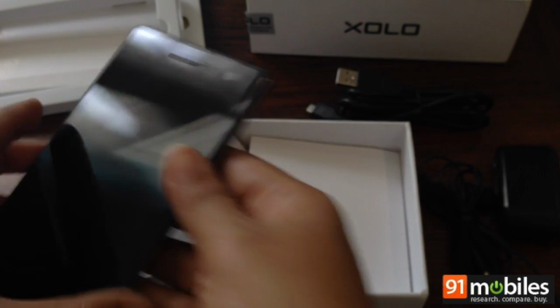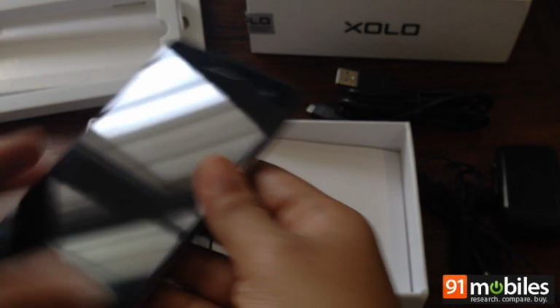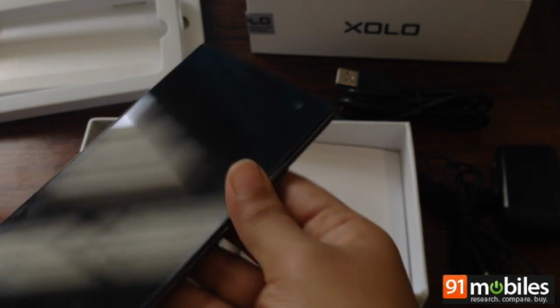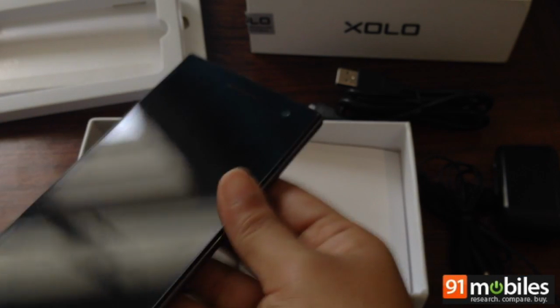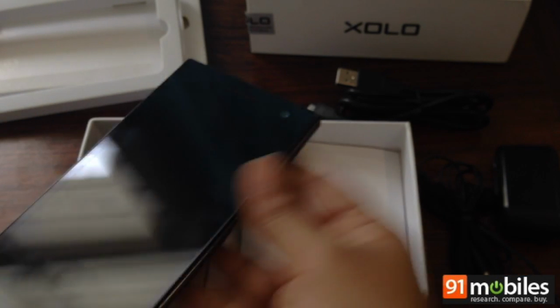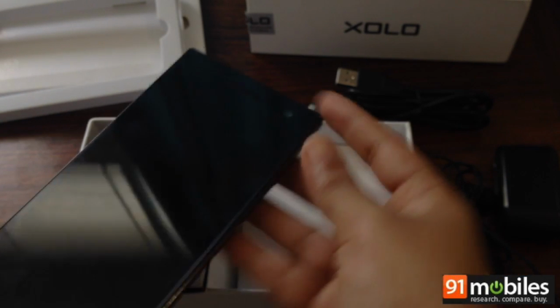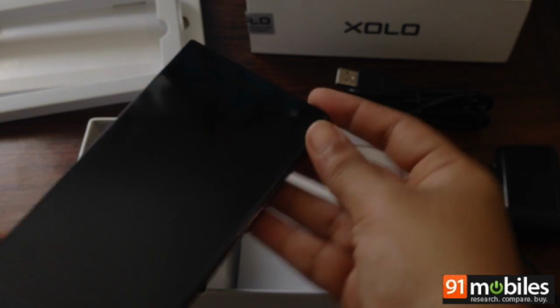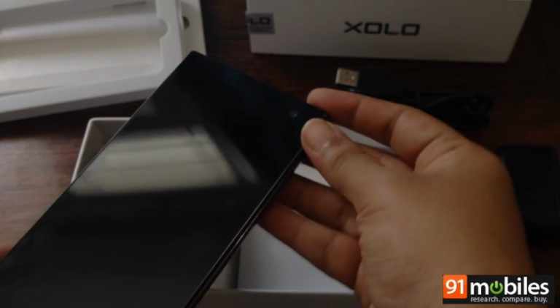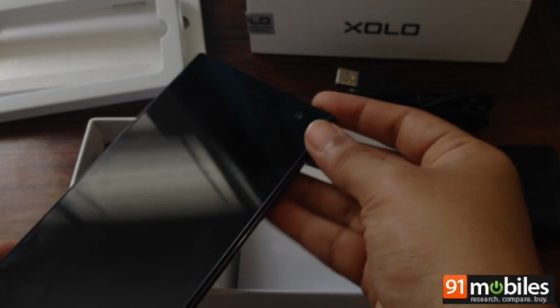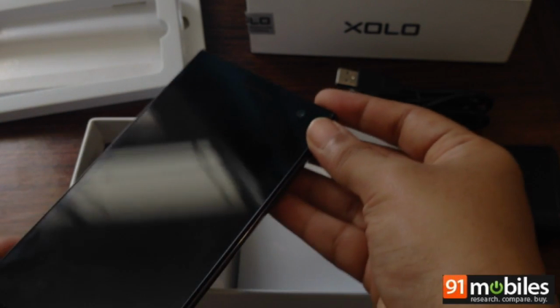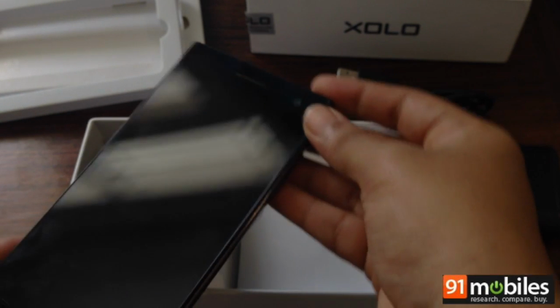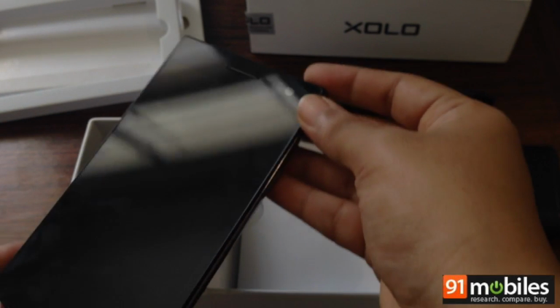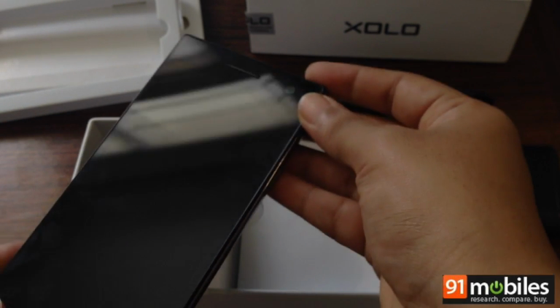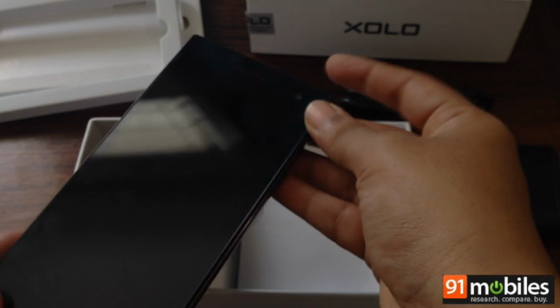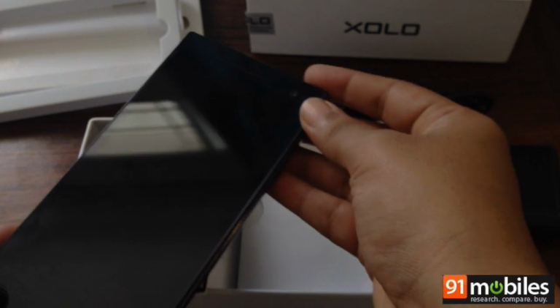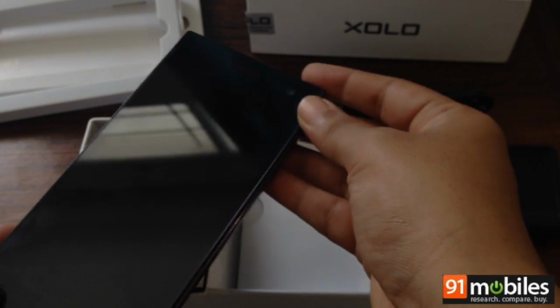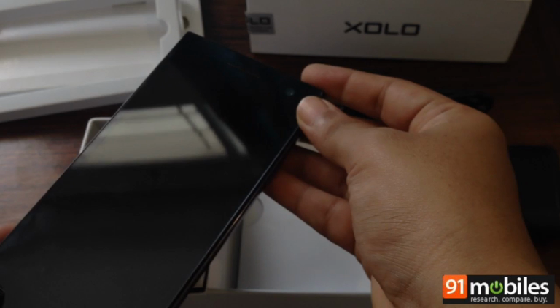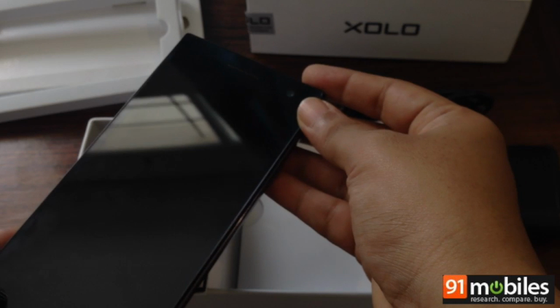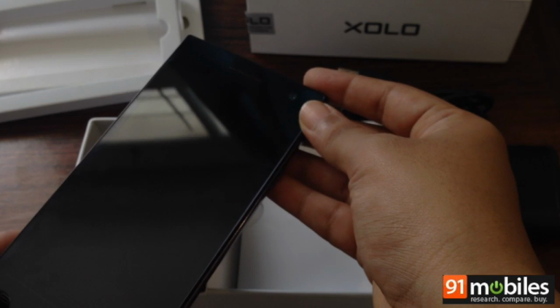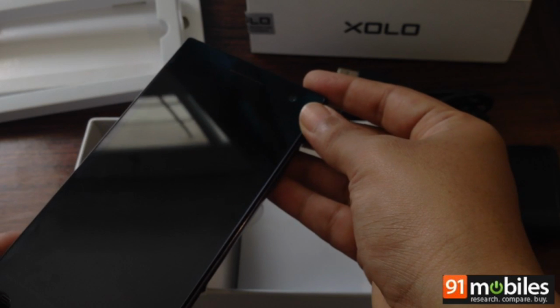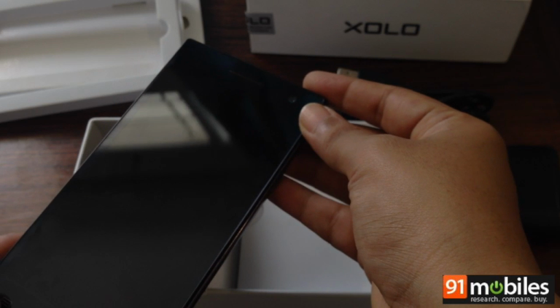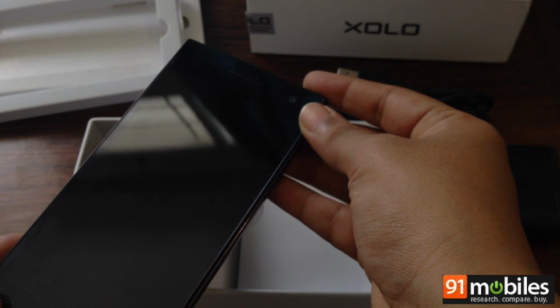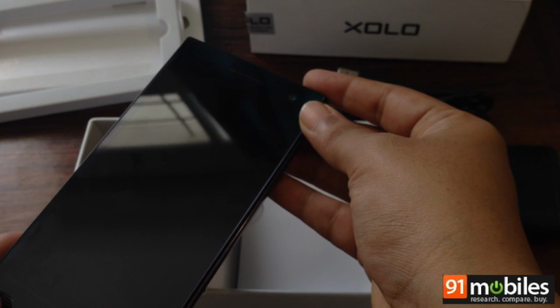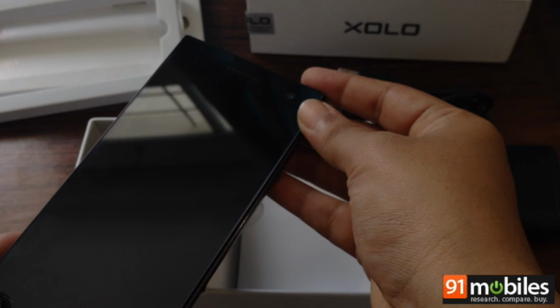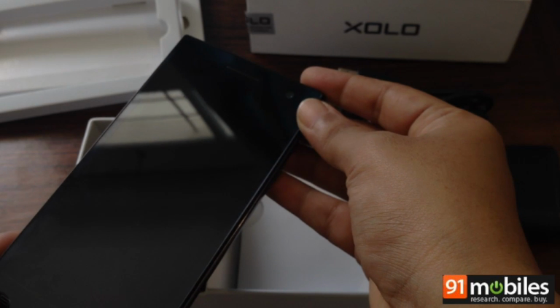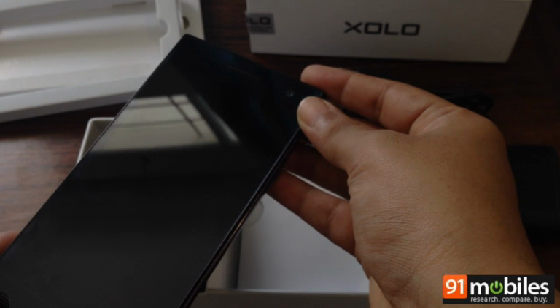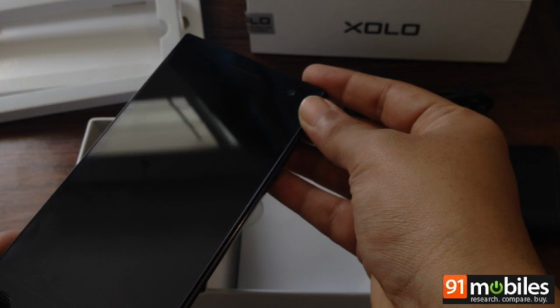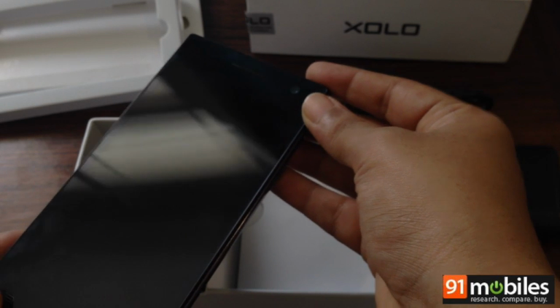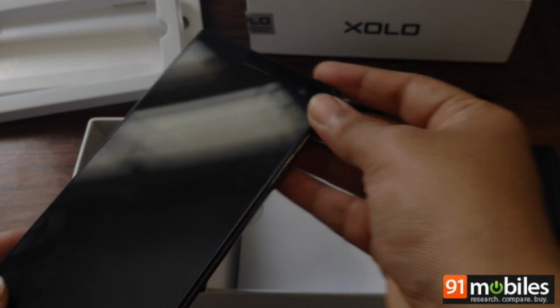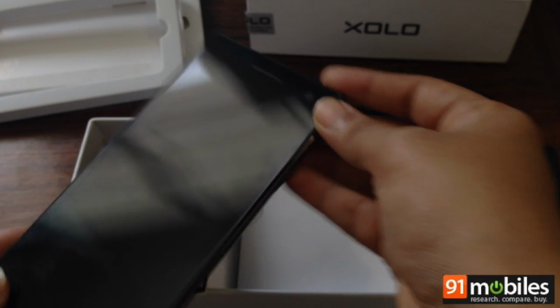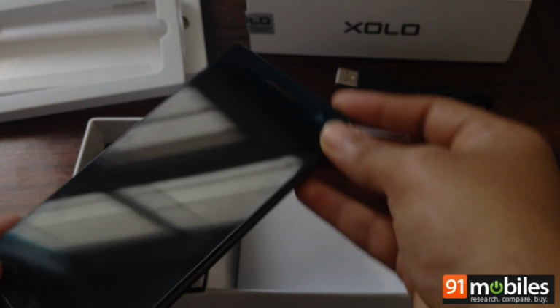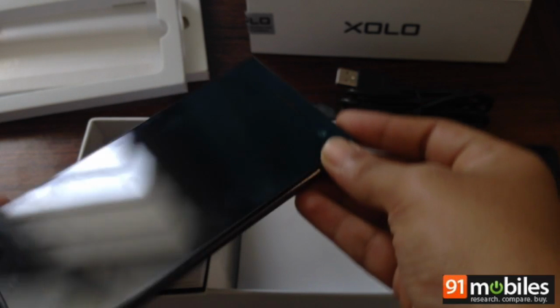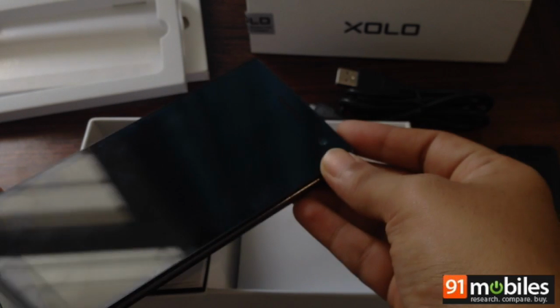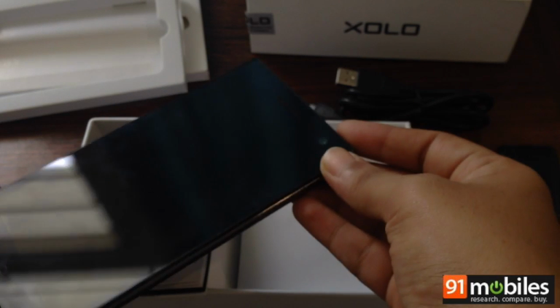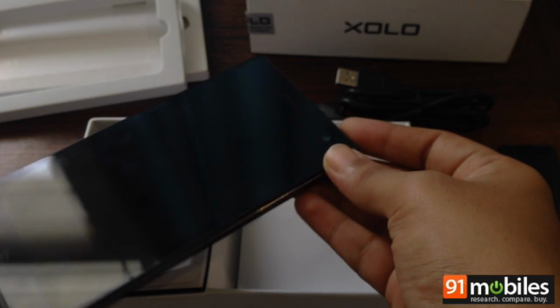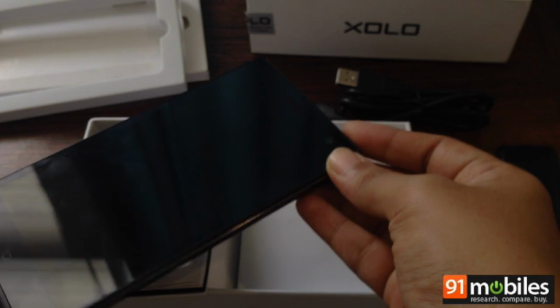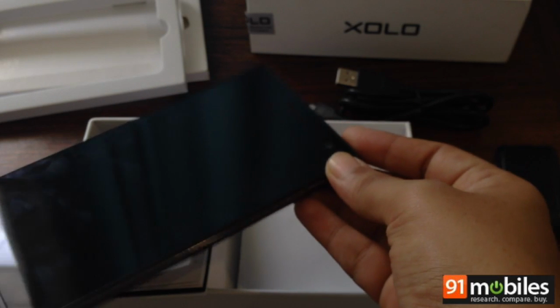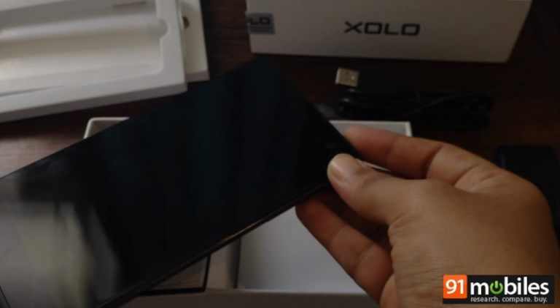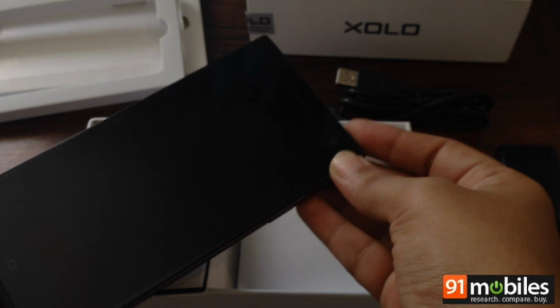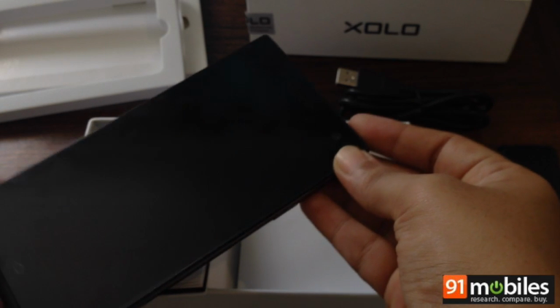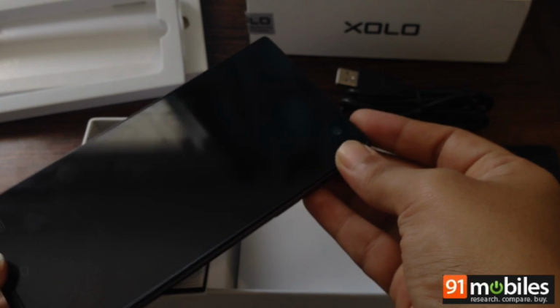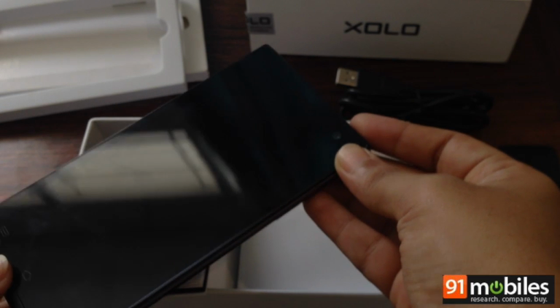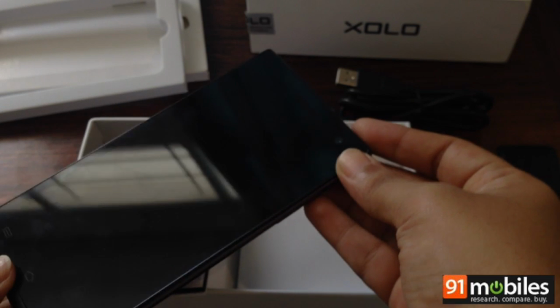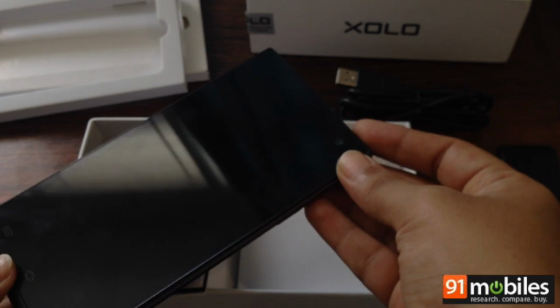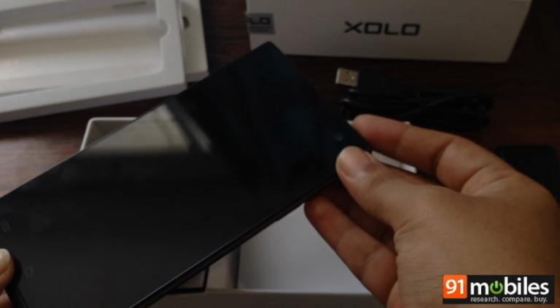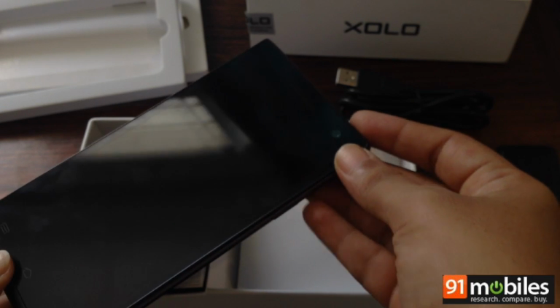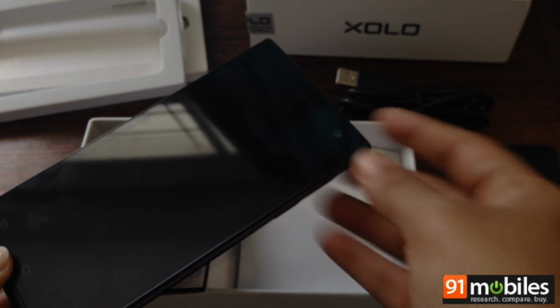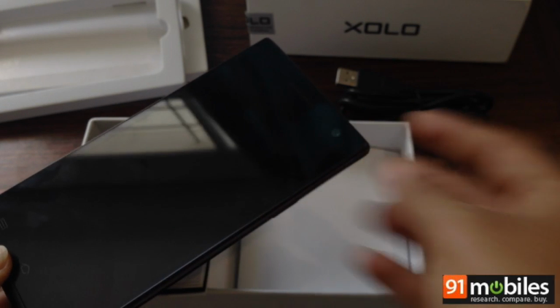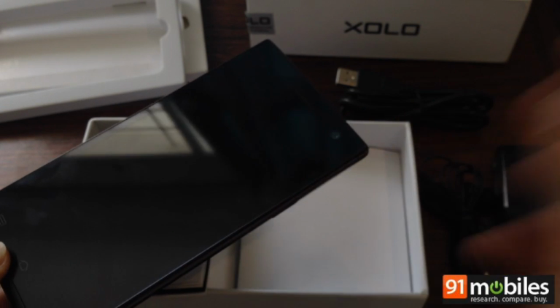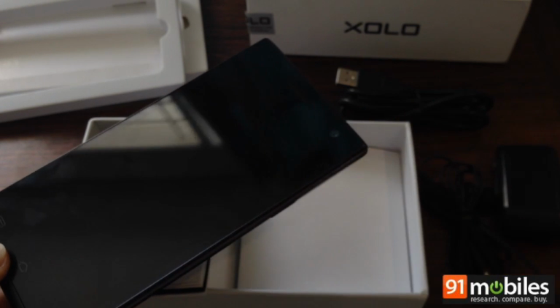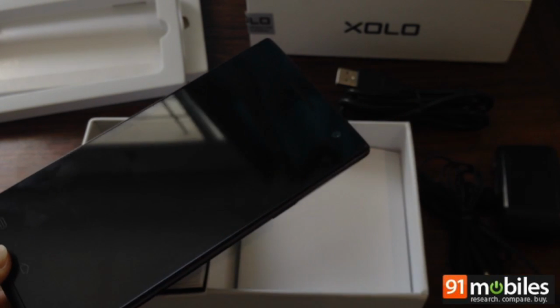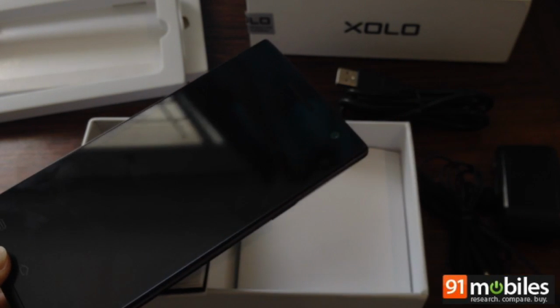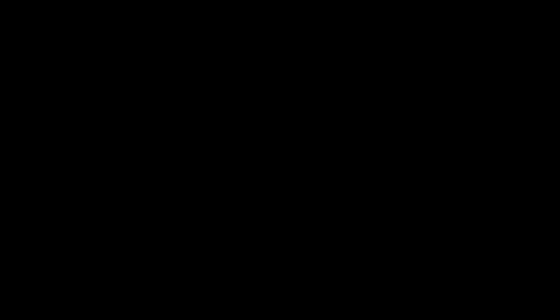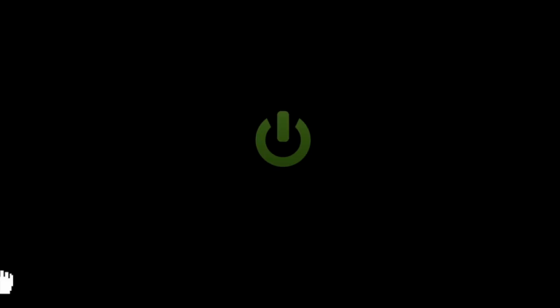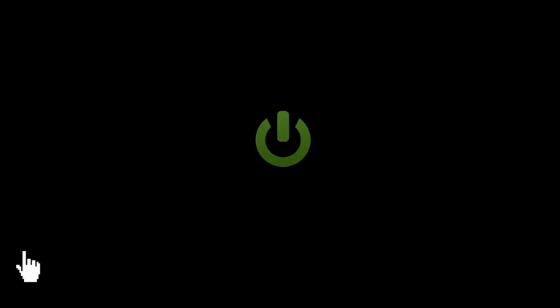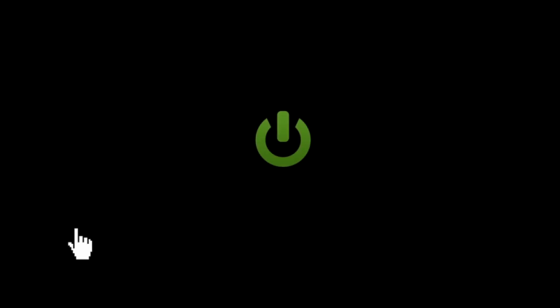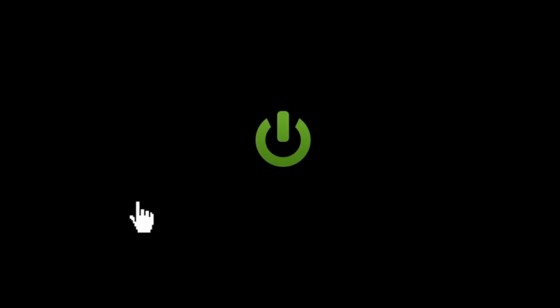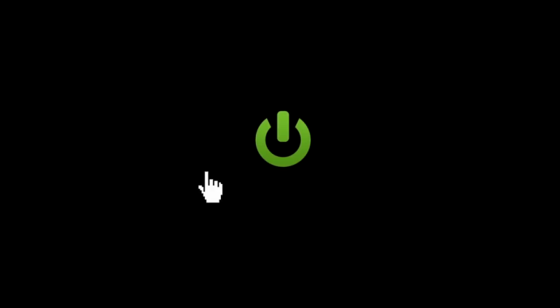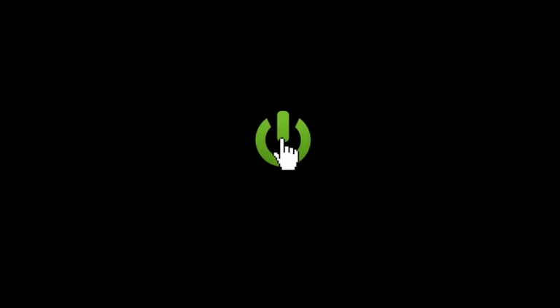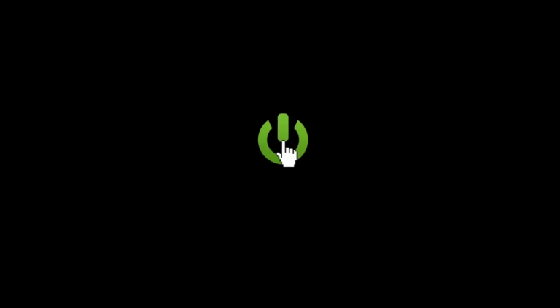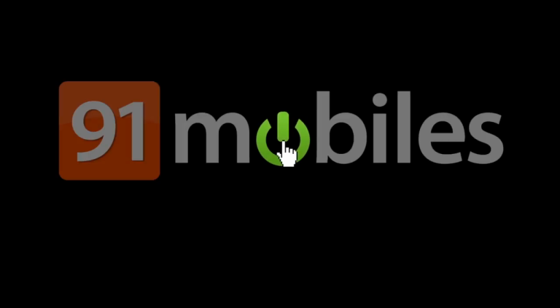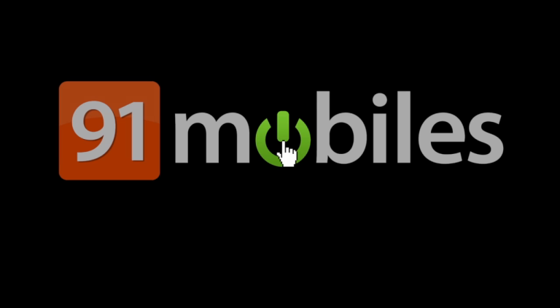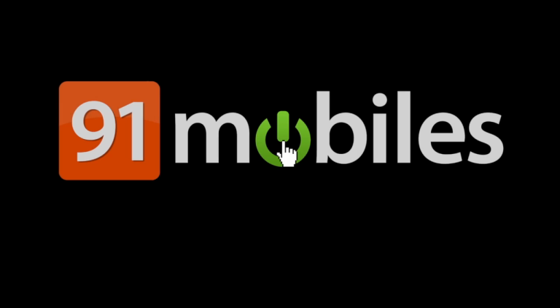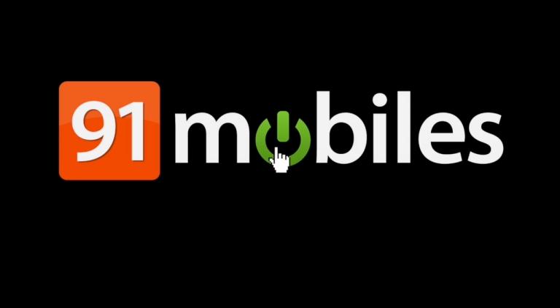So that's it for the unboxing of the Zolo Q1010i. We'll be back with more shortly. This is Kethi, signing off. Thank you.